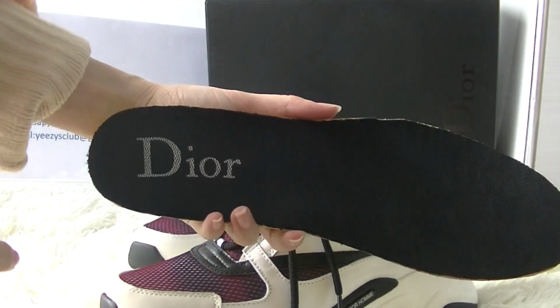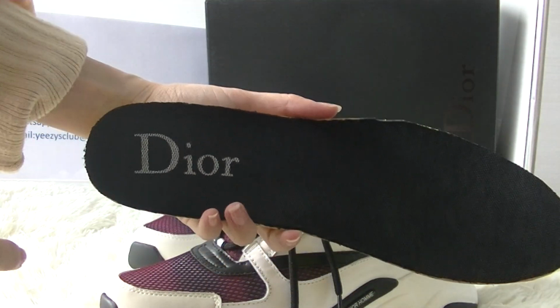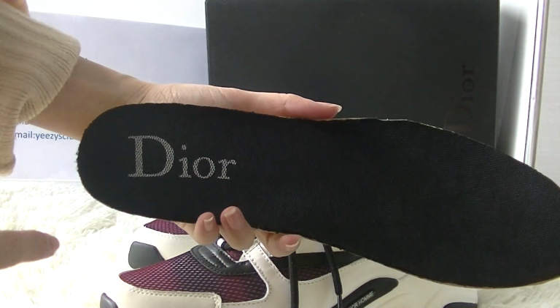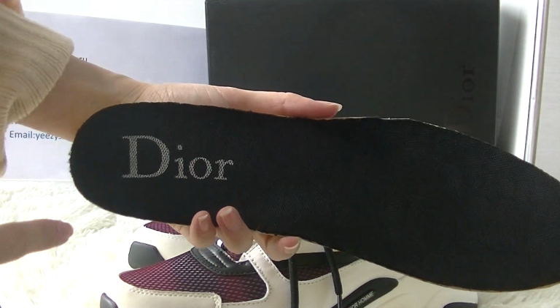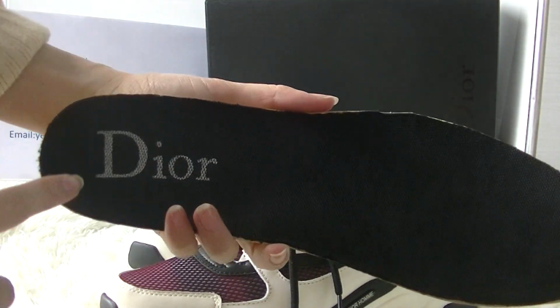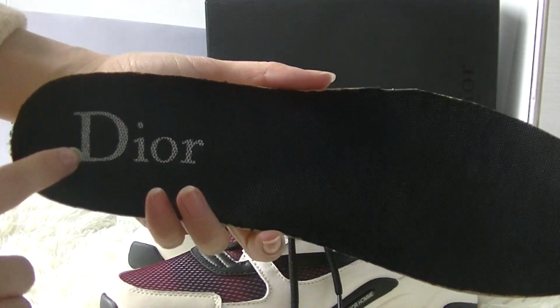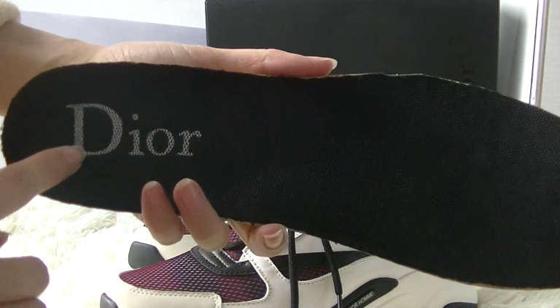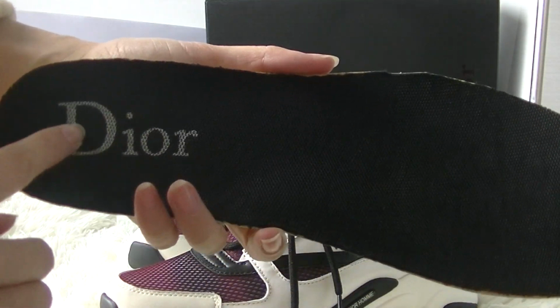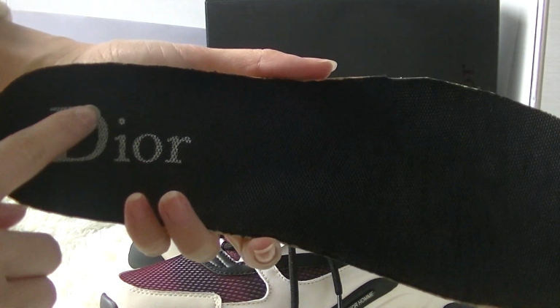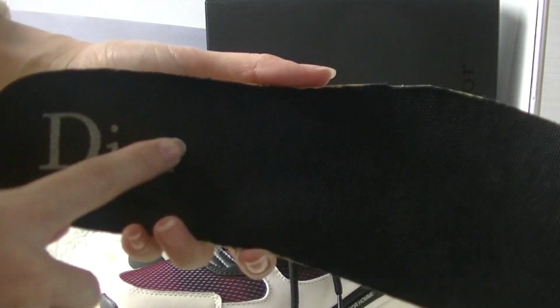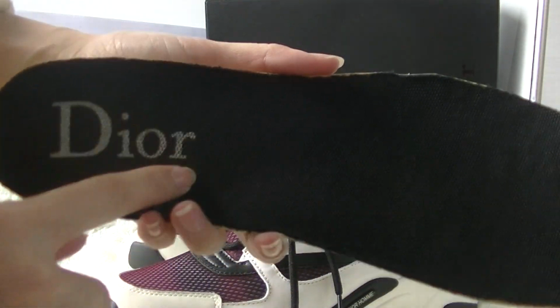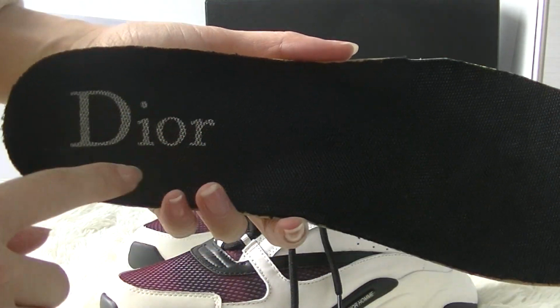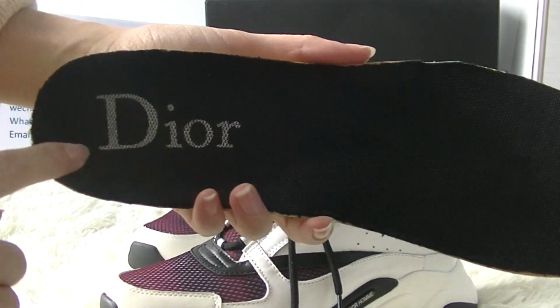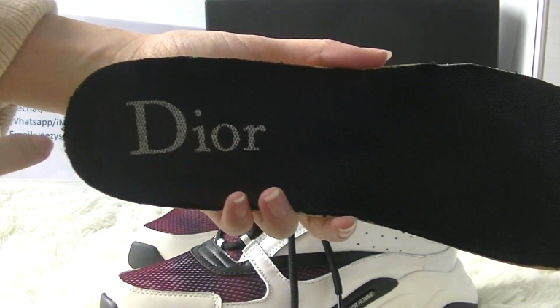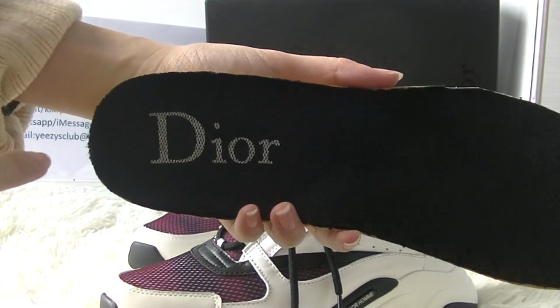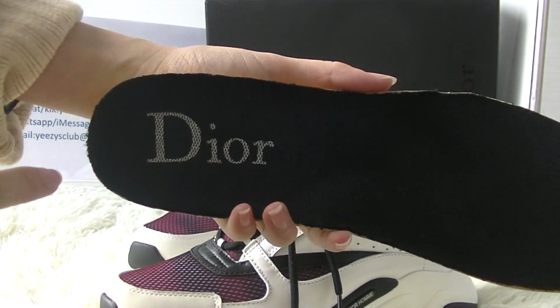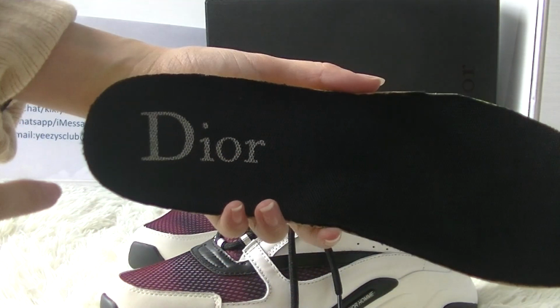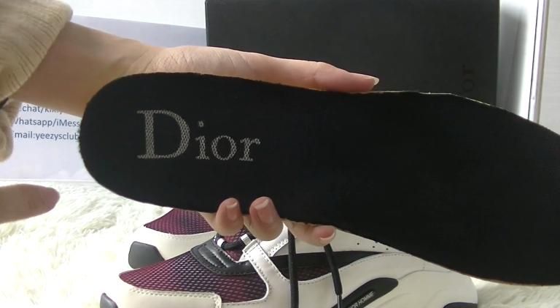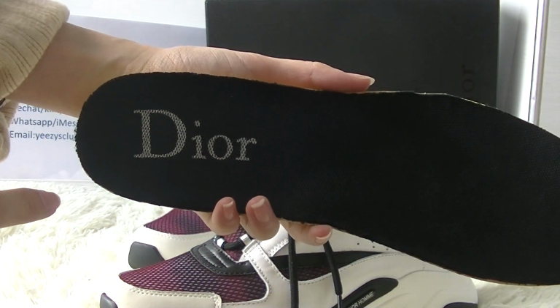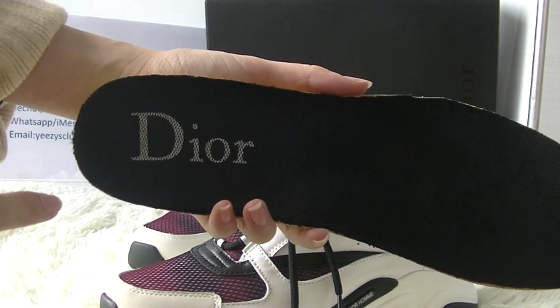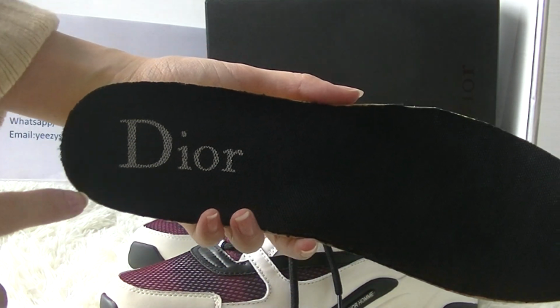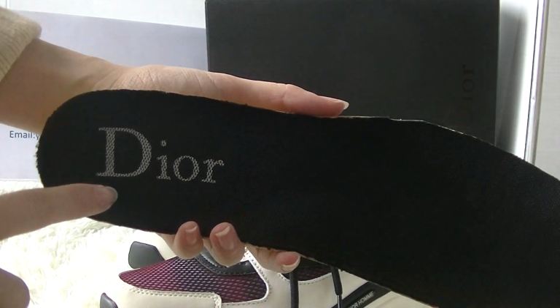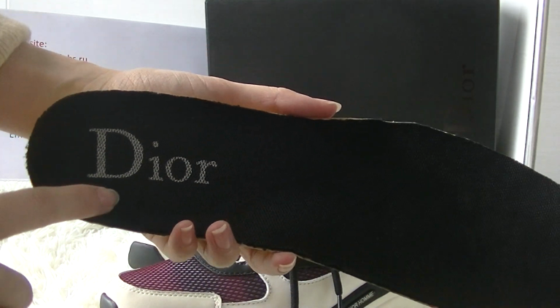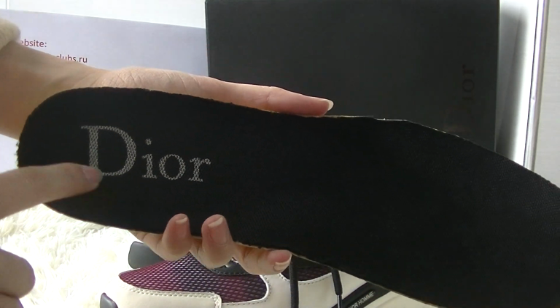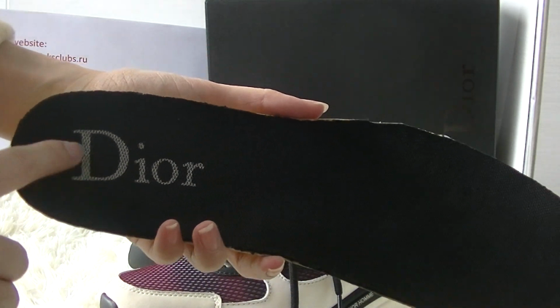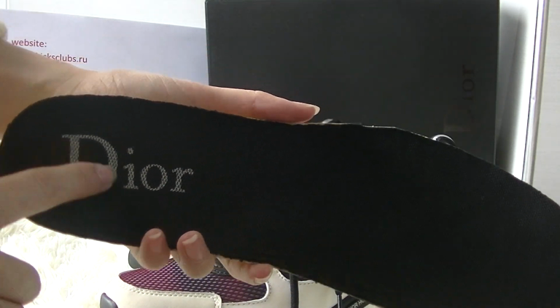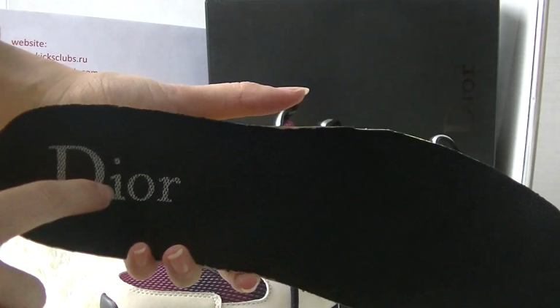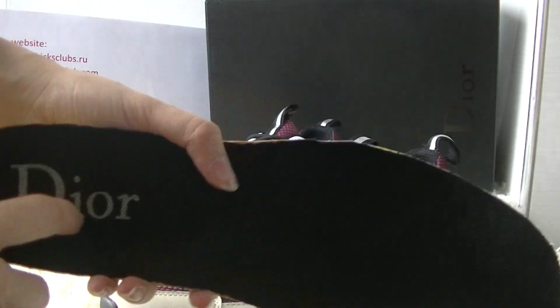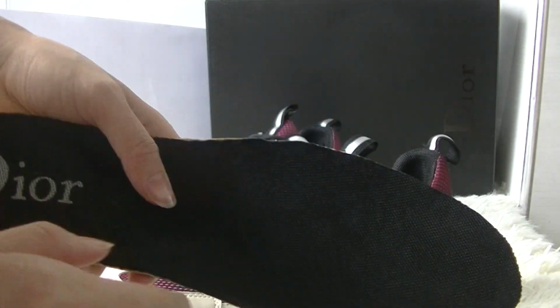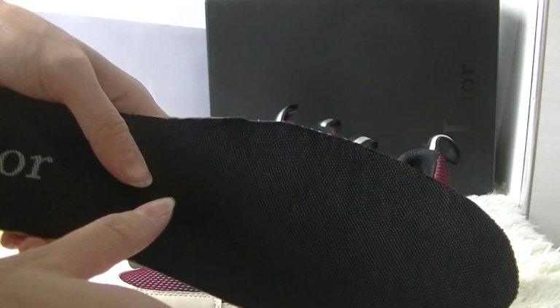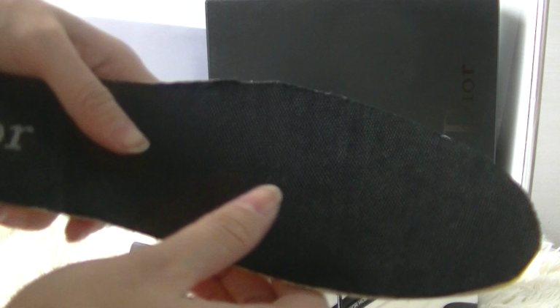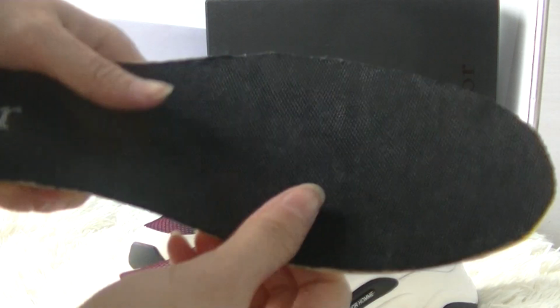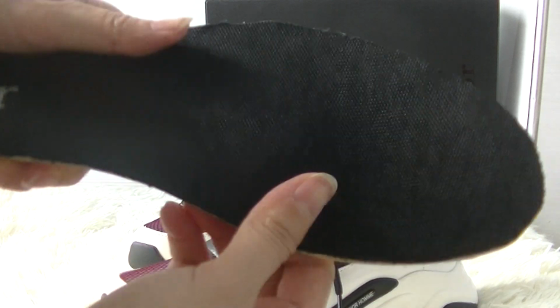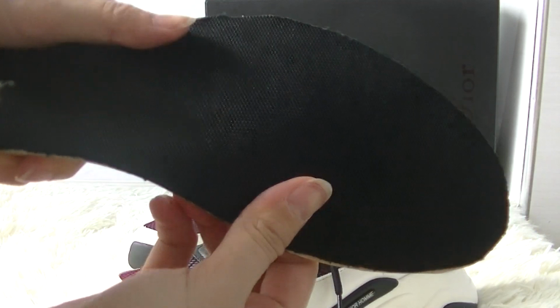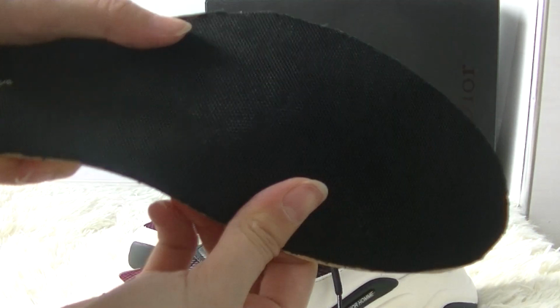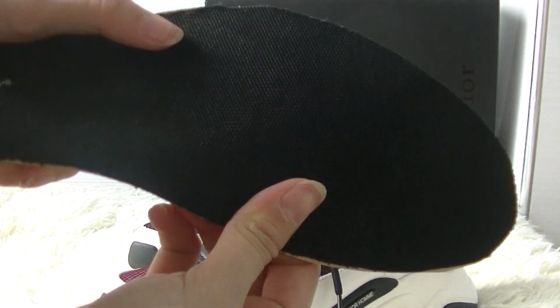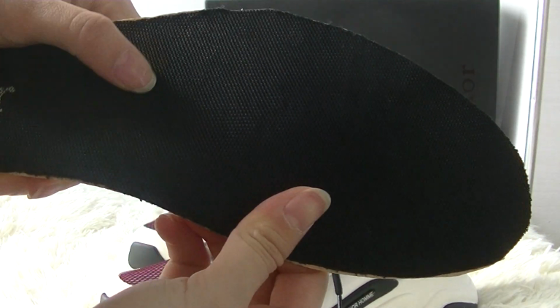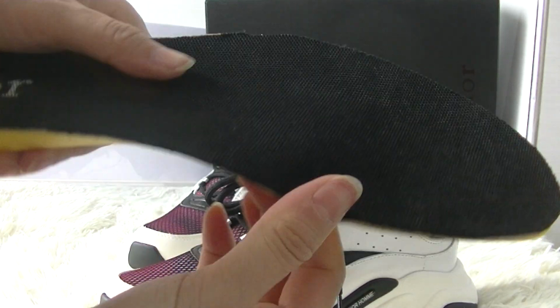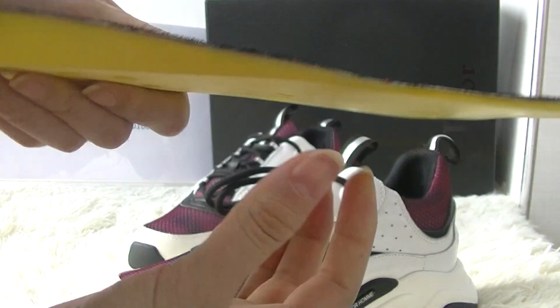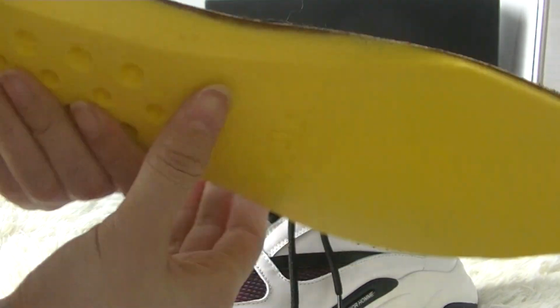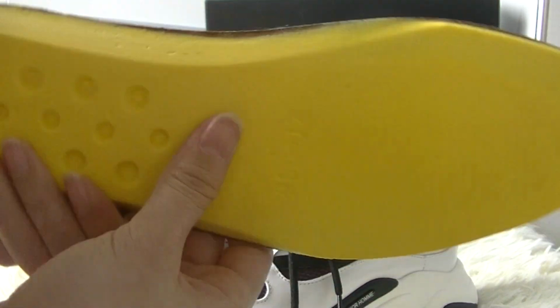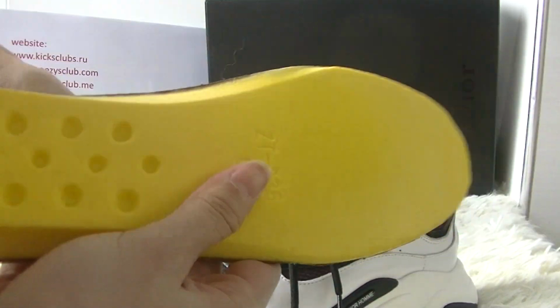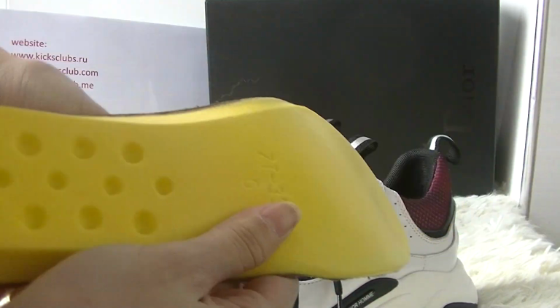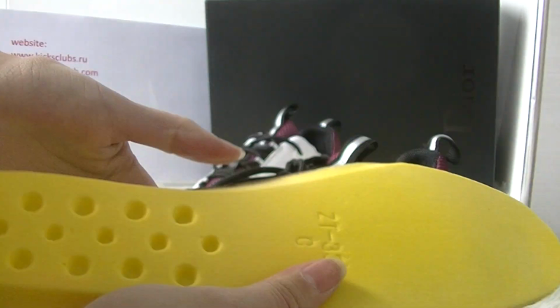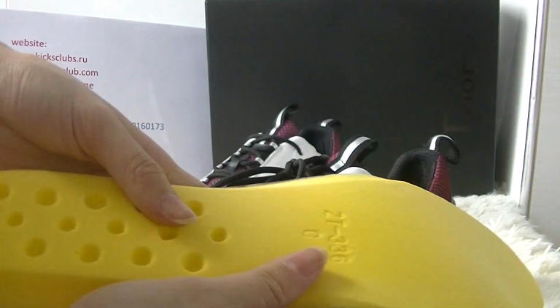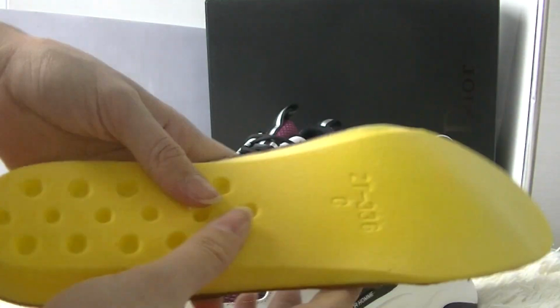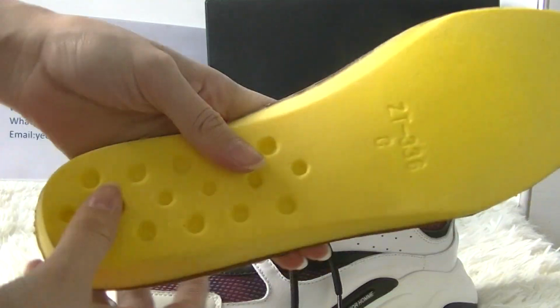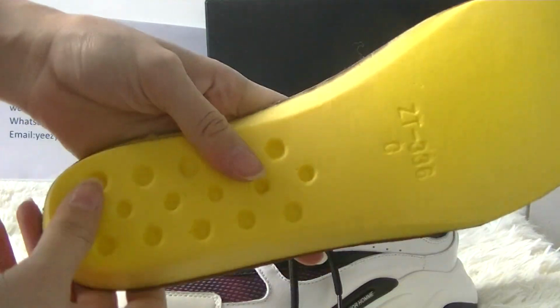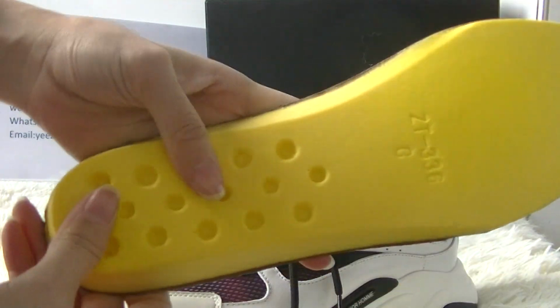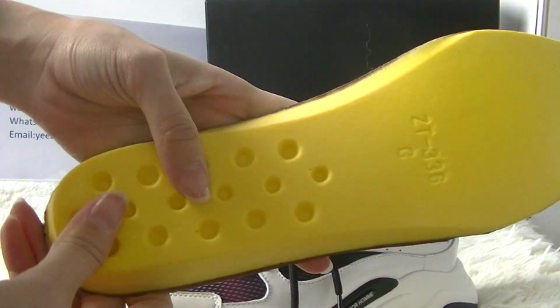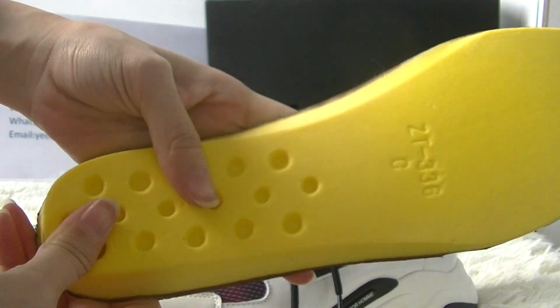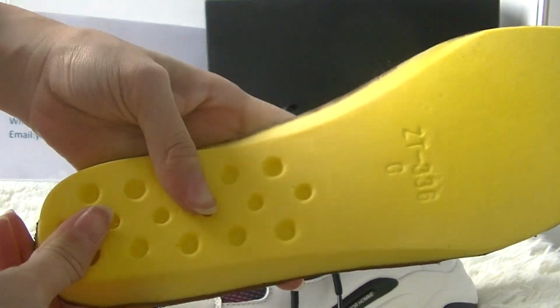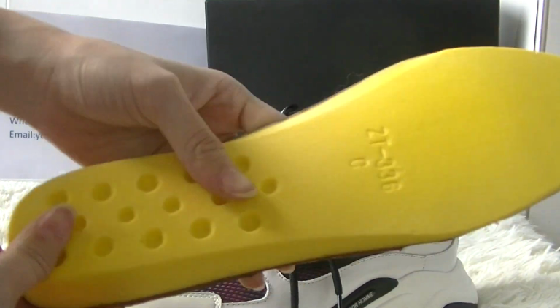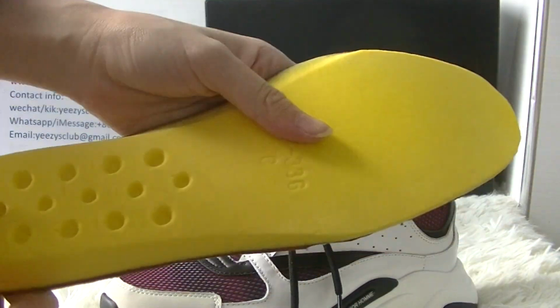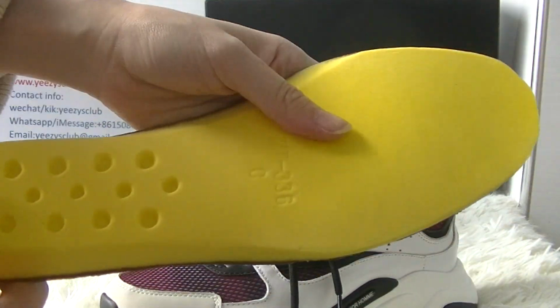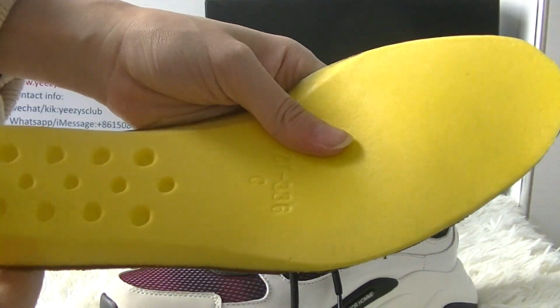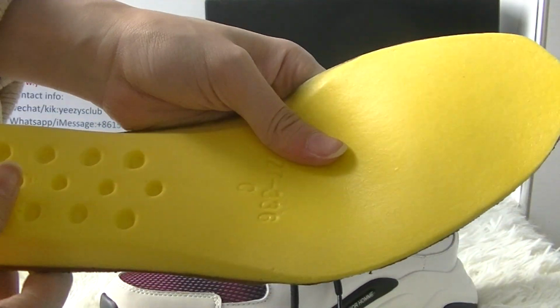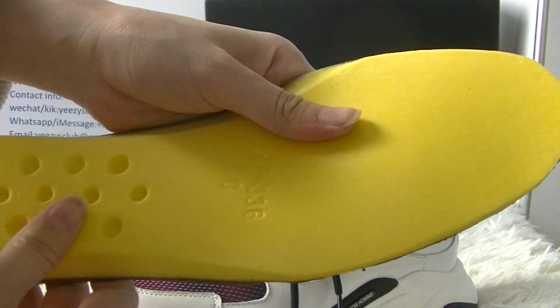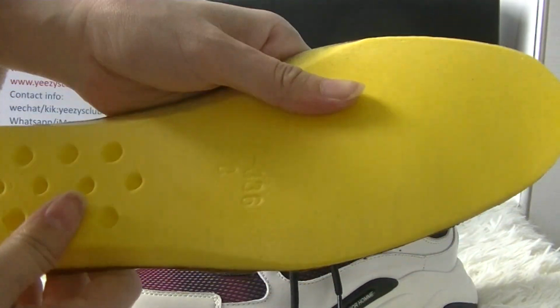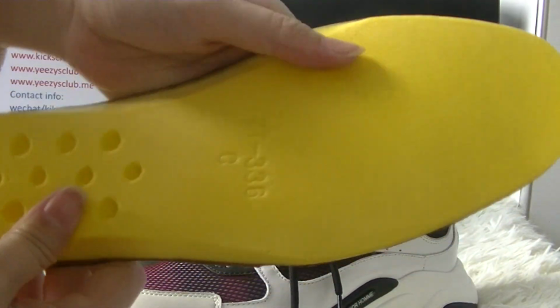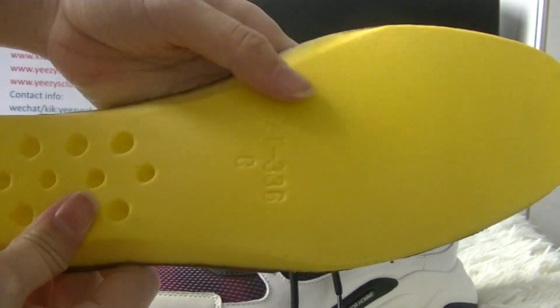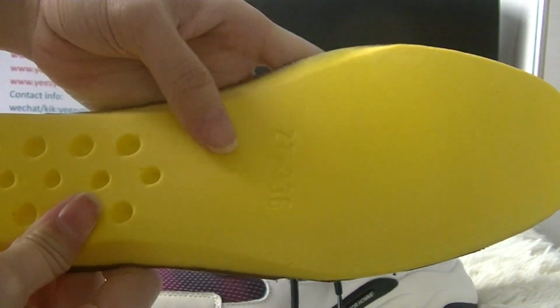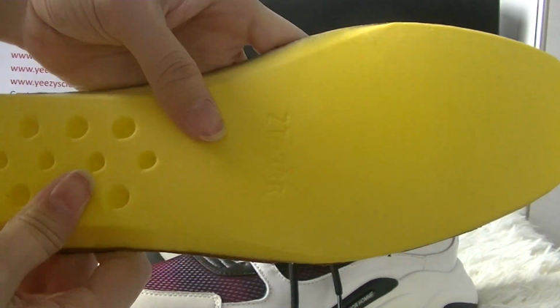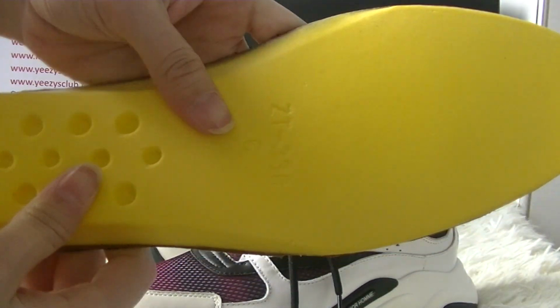The insole looks like this, with a logo on it, and the other side is yellow.